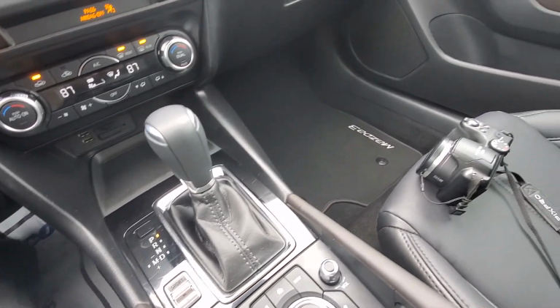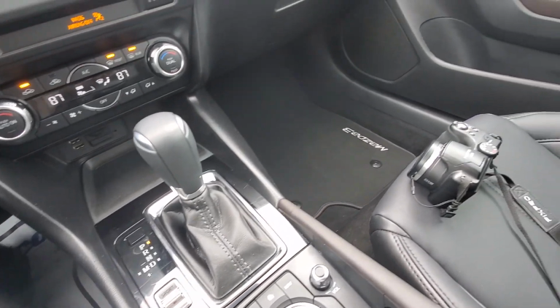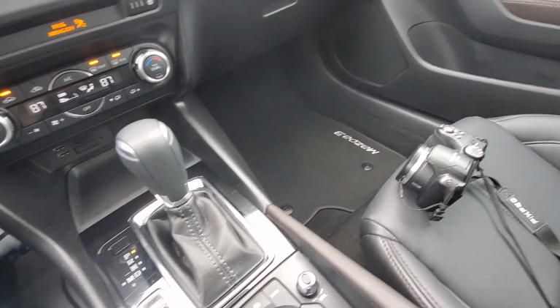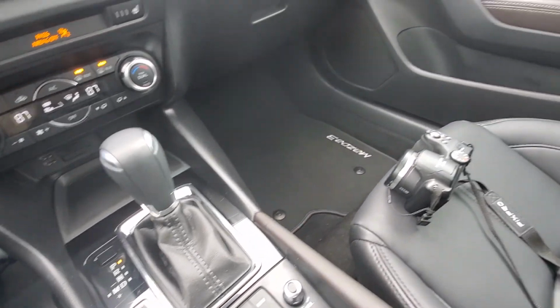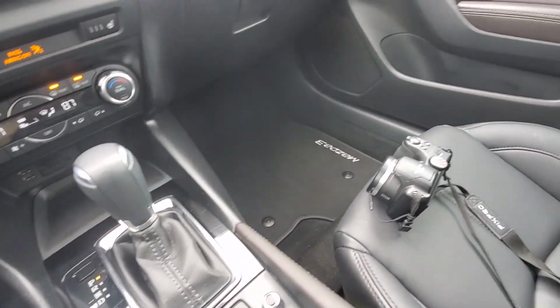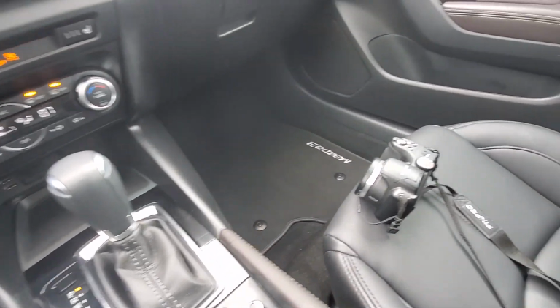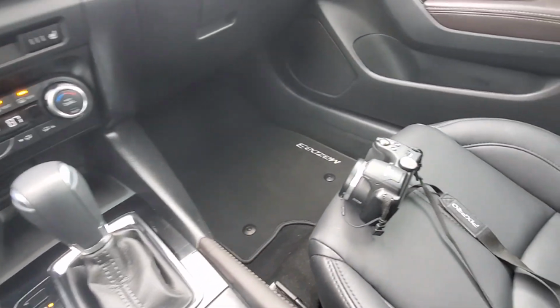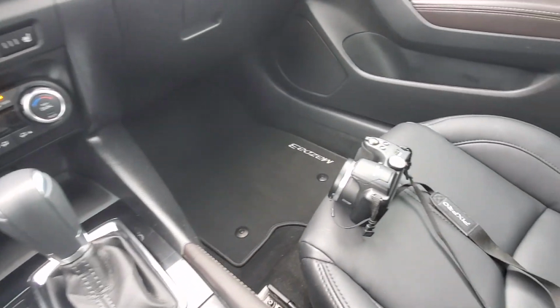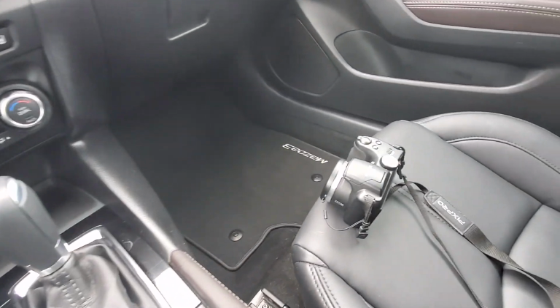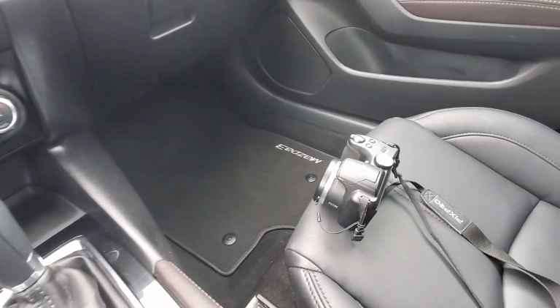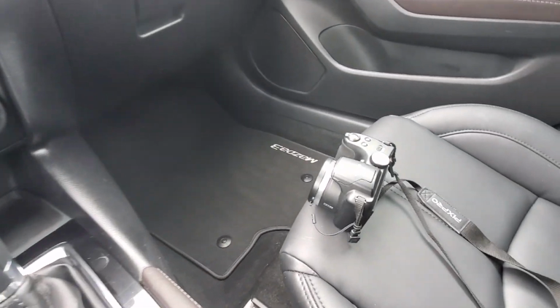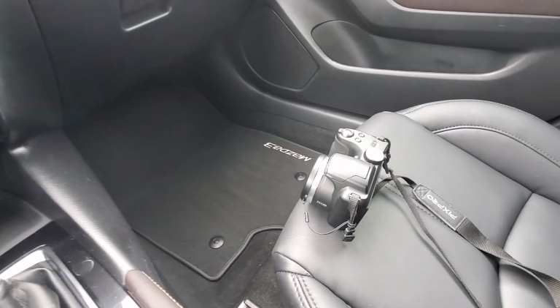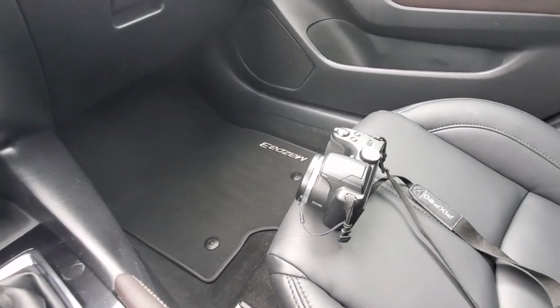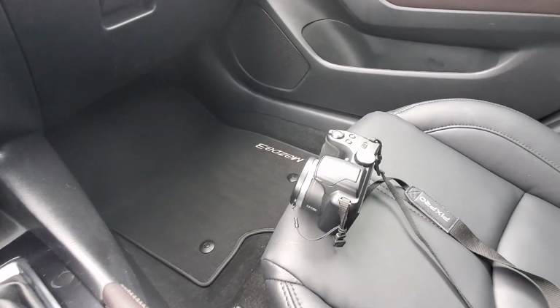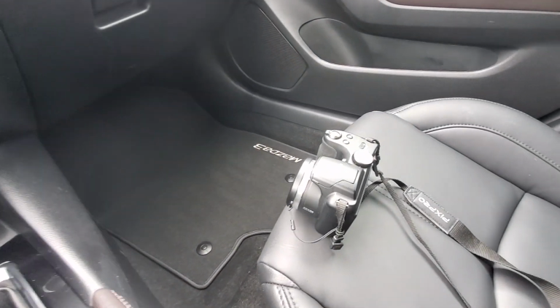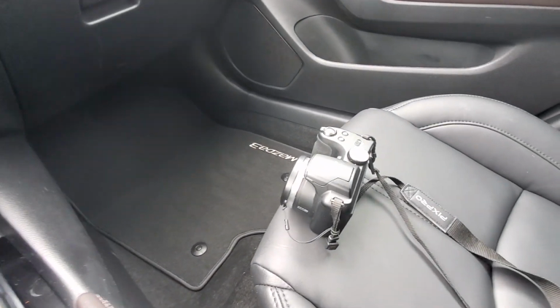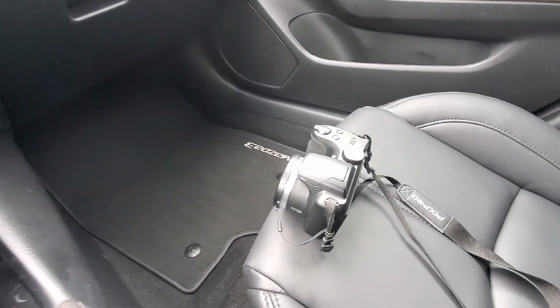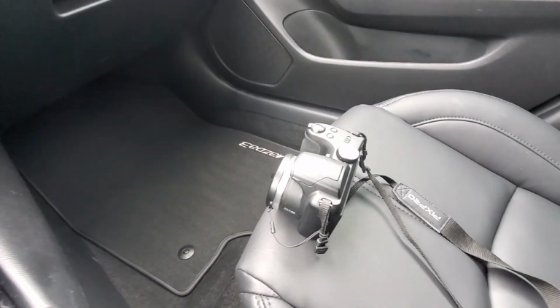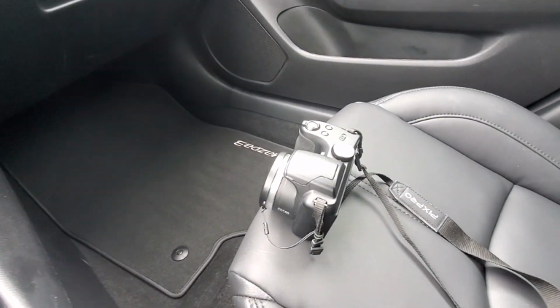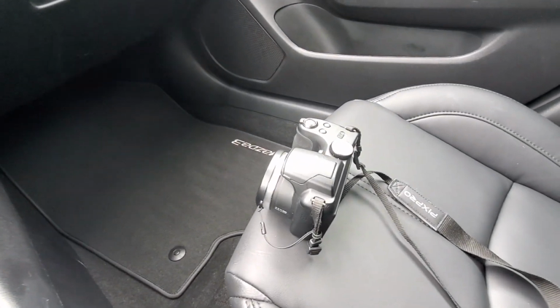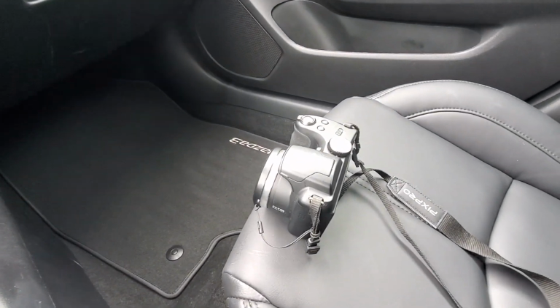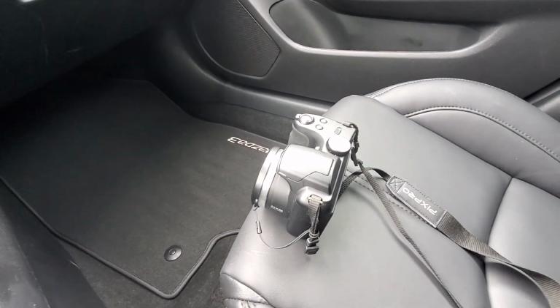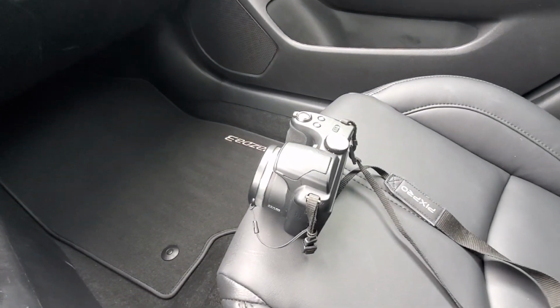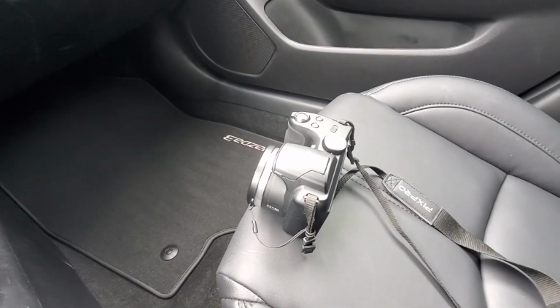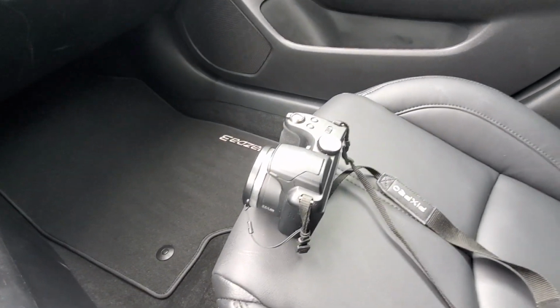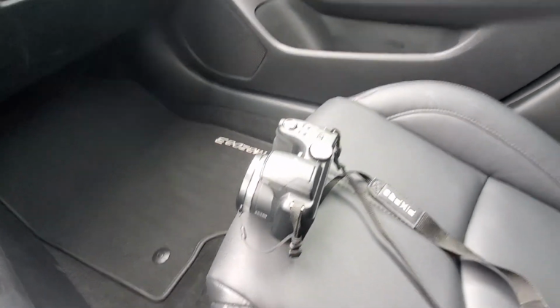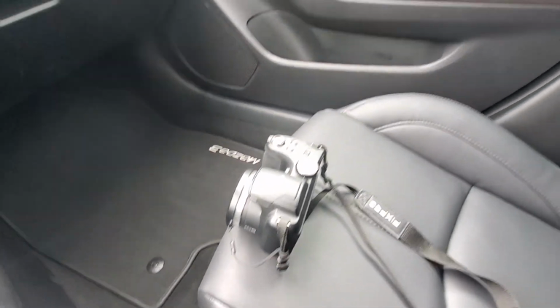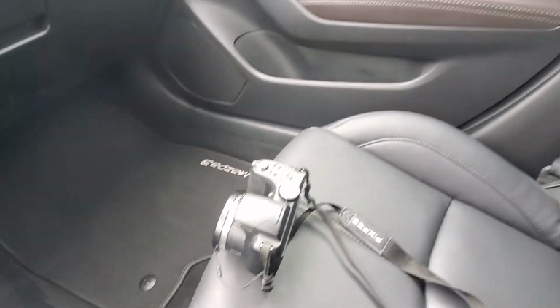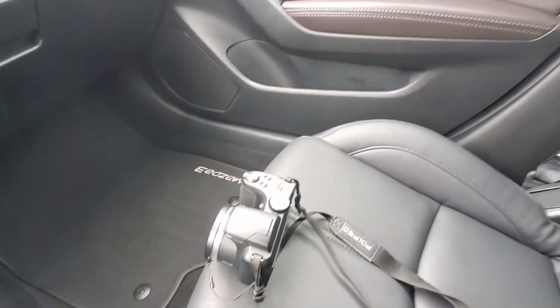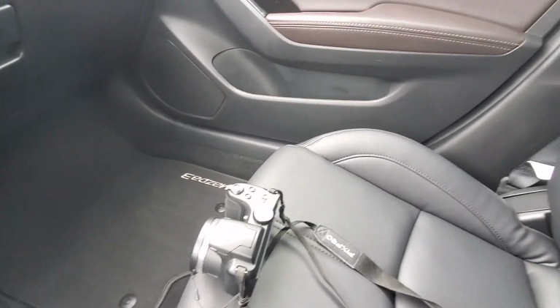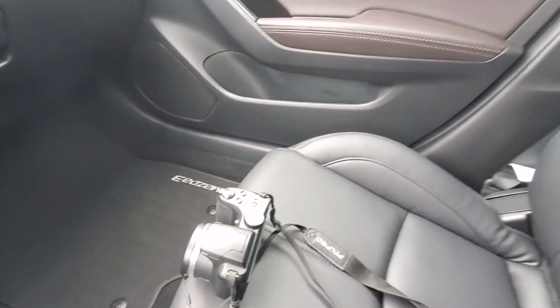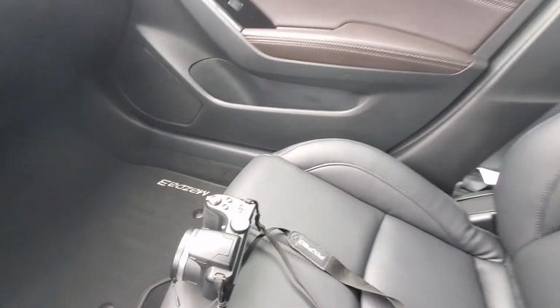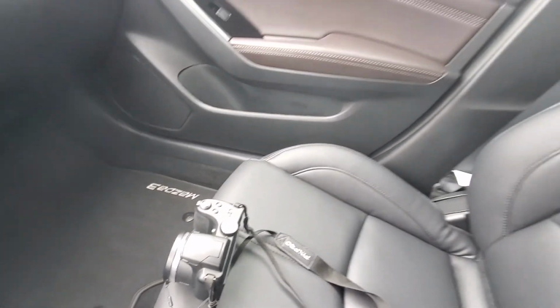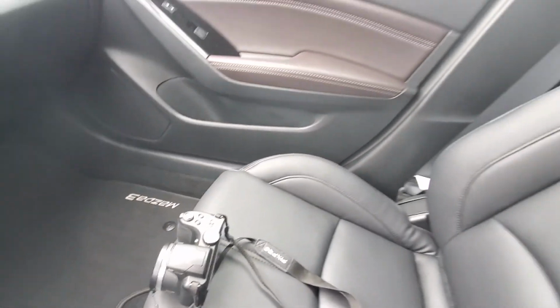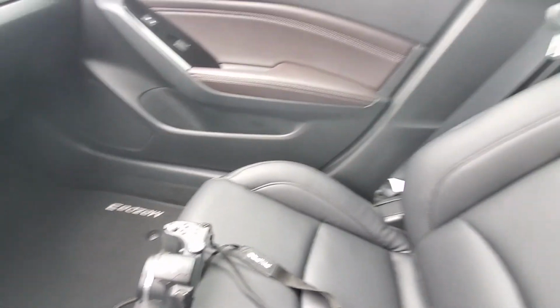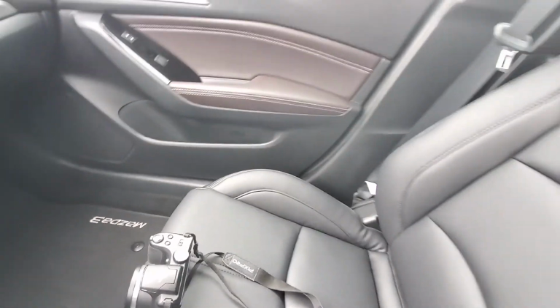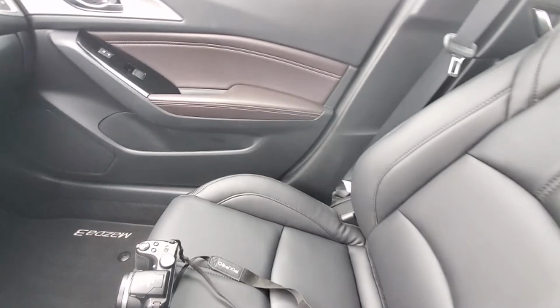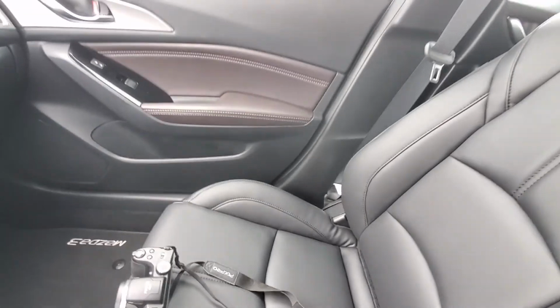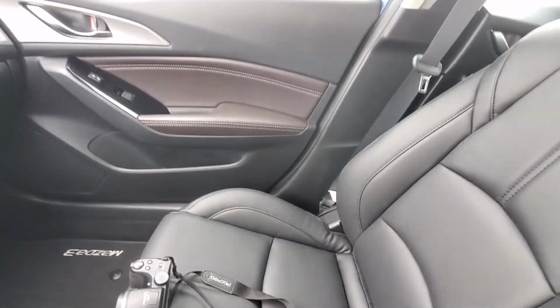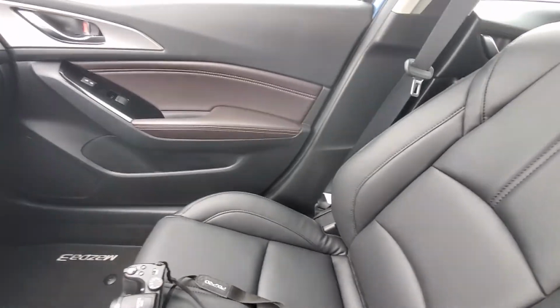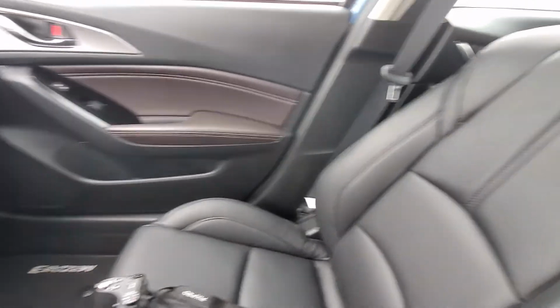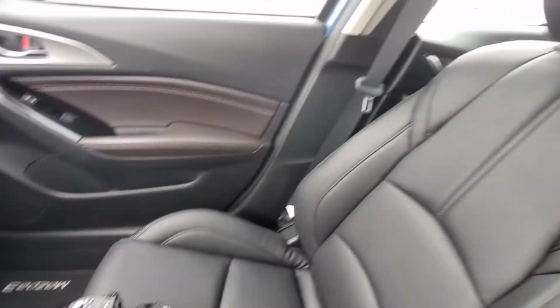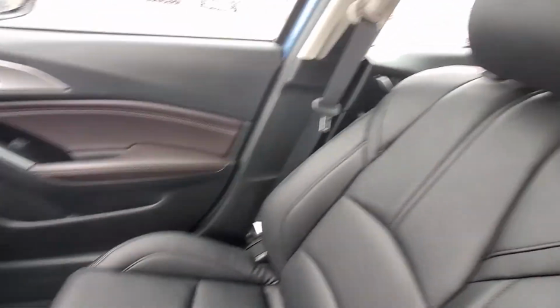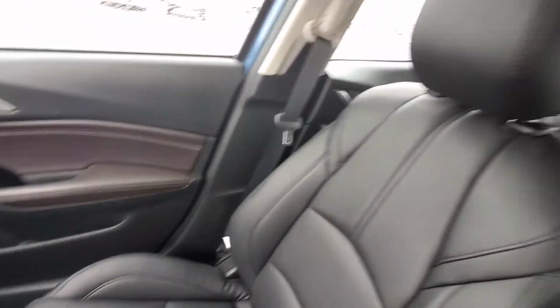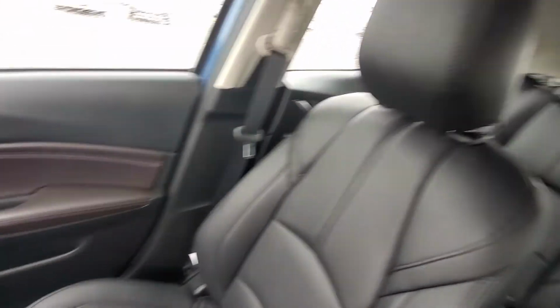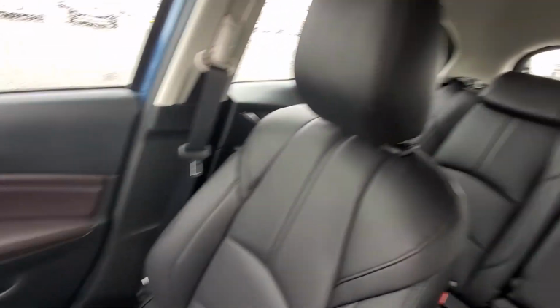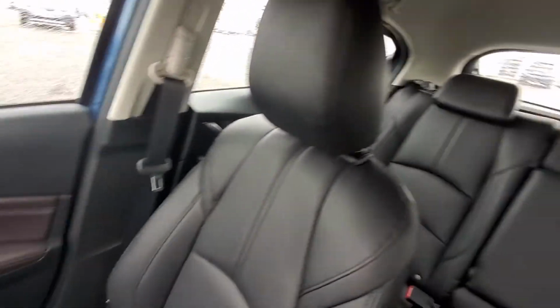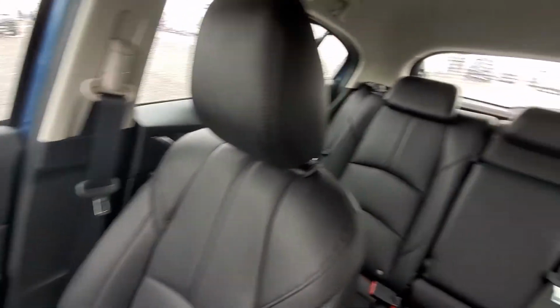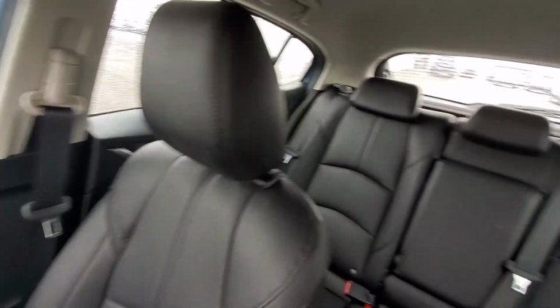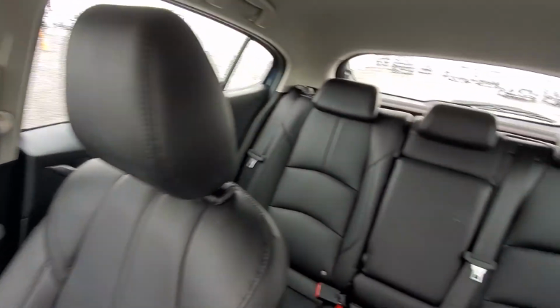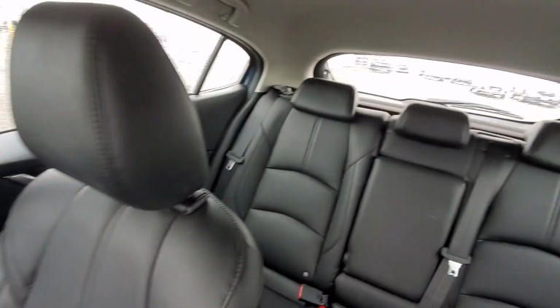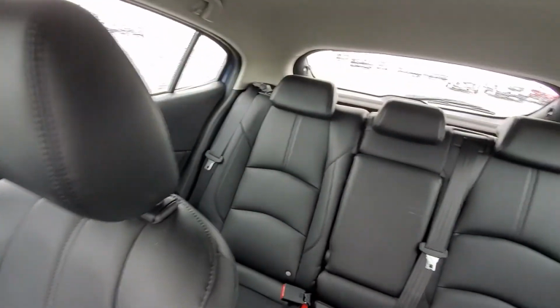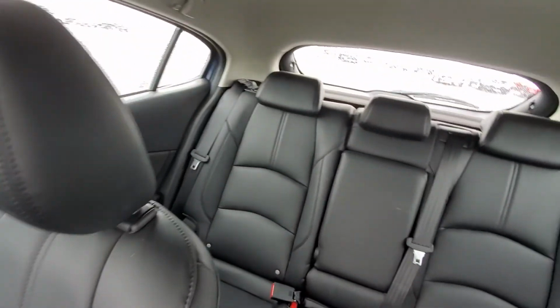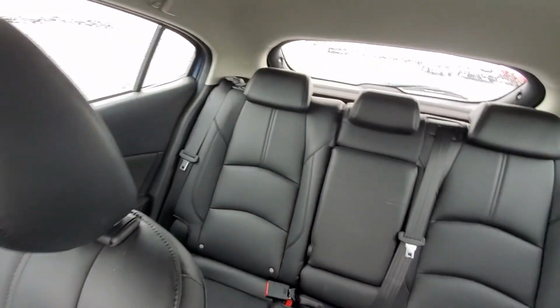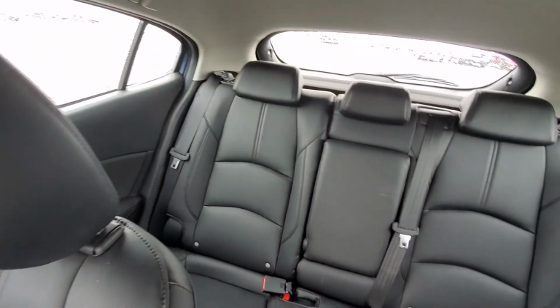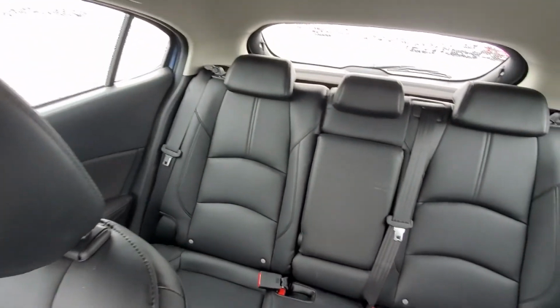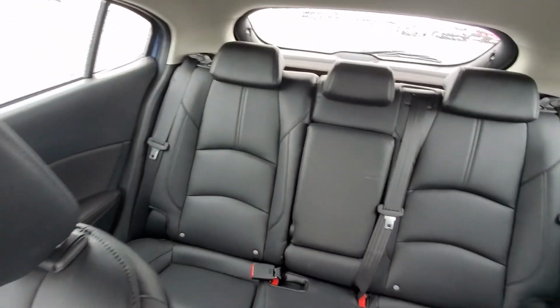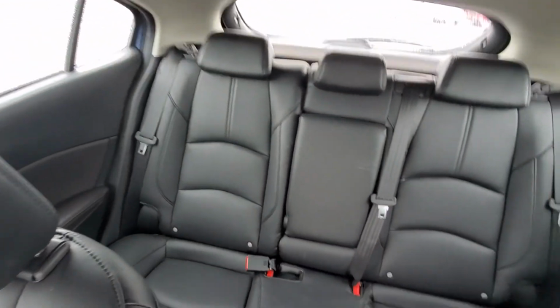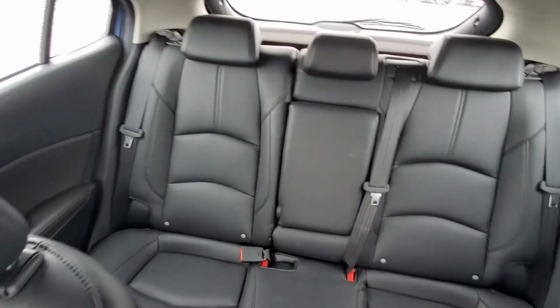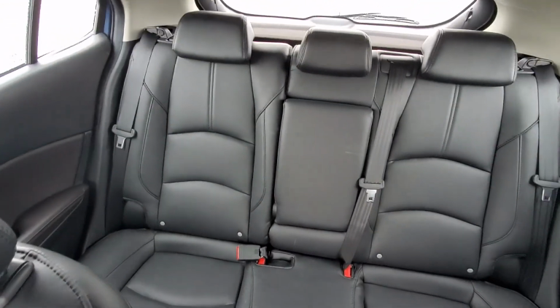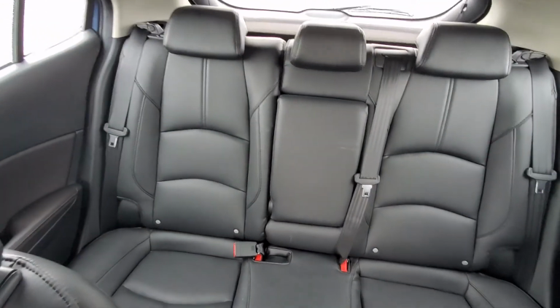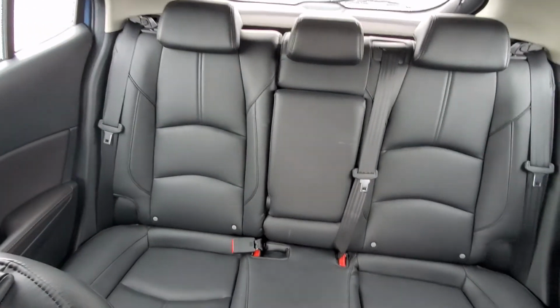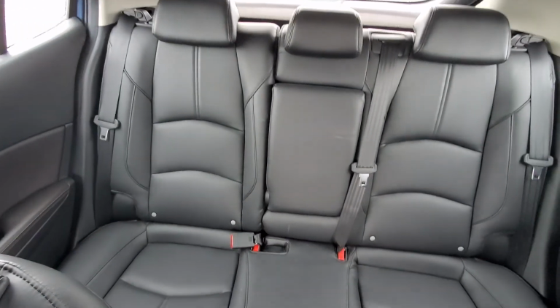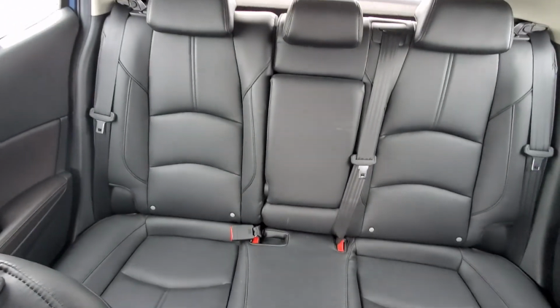I wanted to get you guys a quick first look. I just did take pictures of it for our website, so it will be up there pretty soon here.